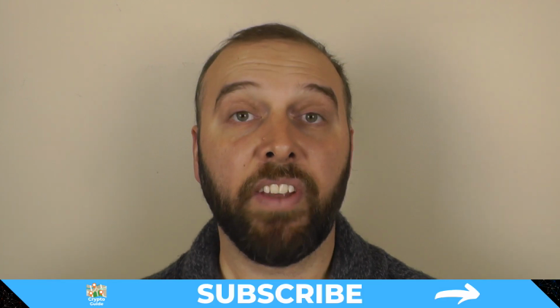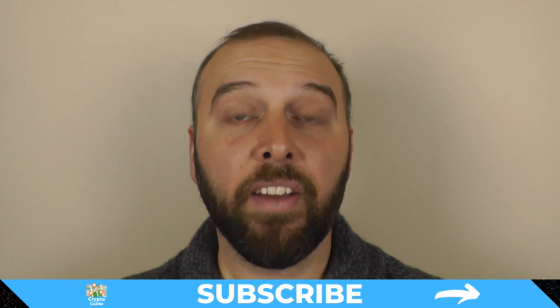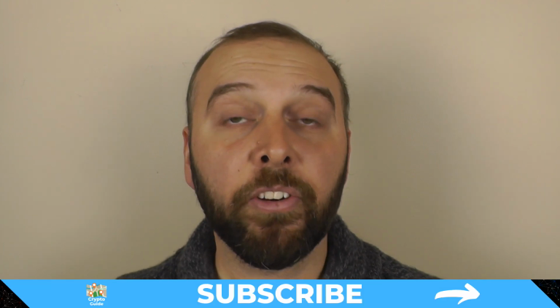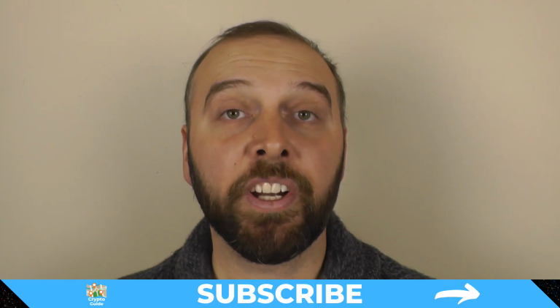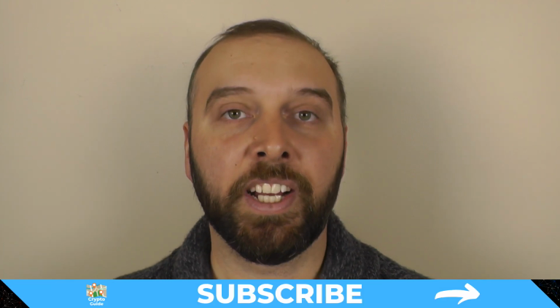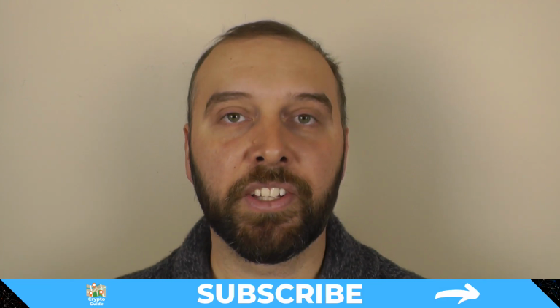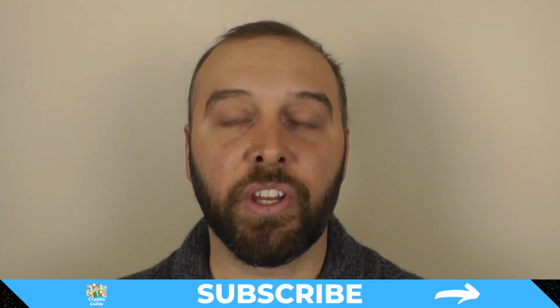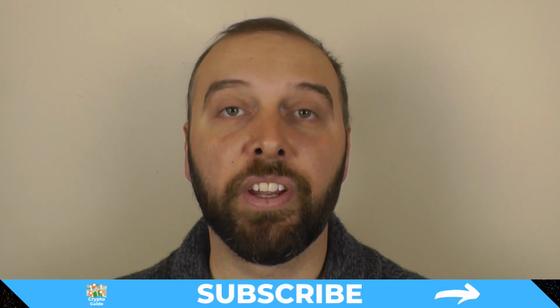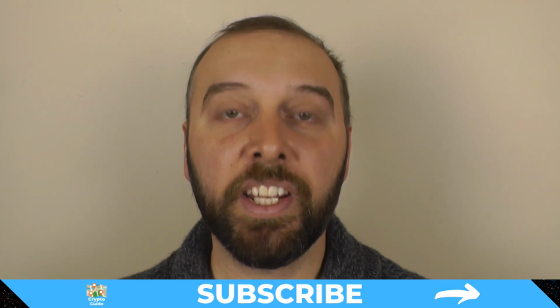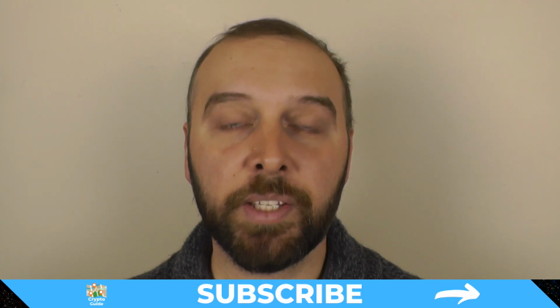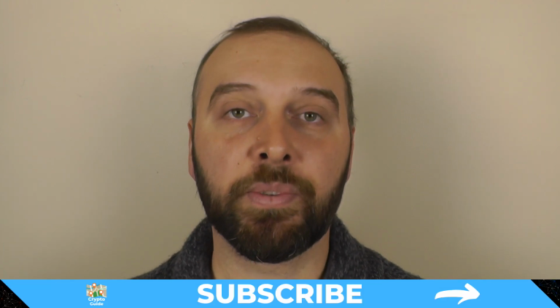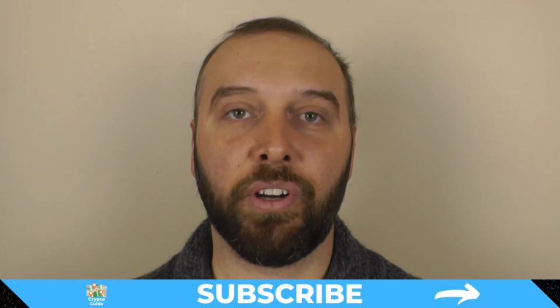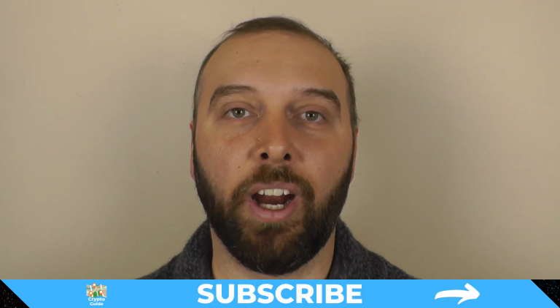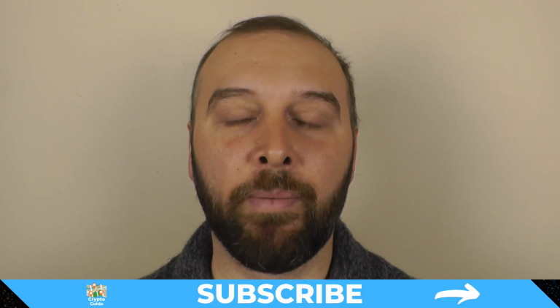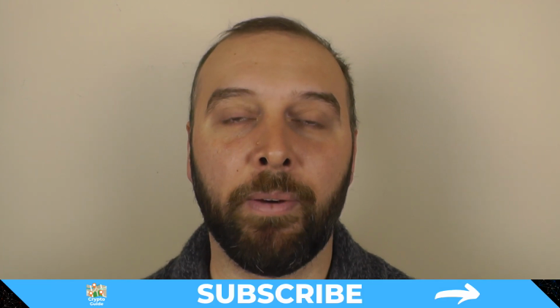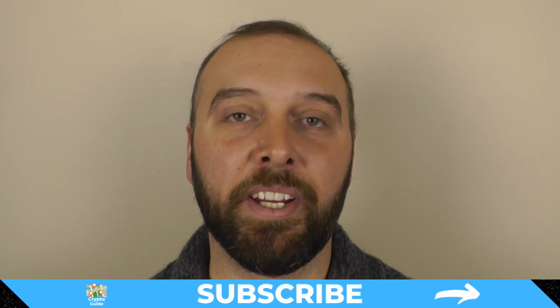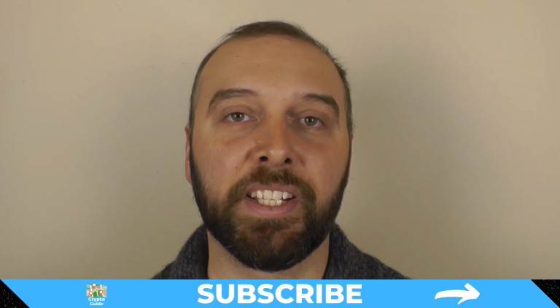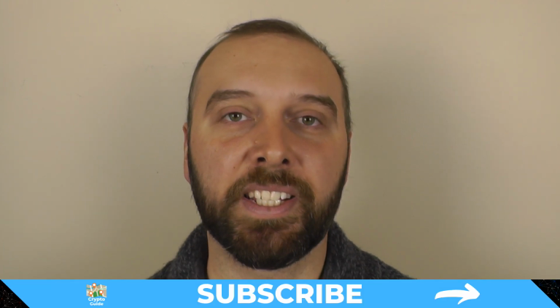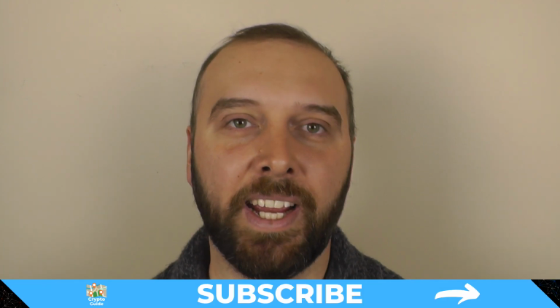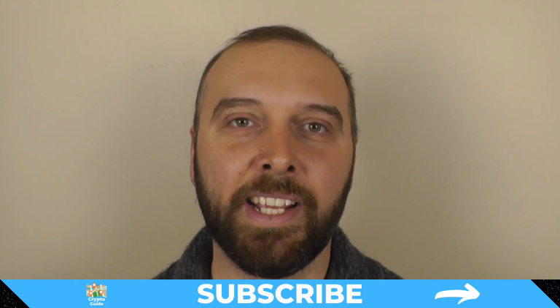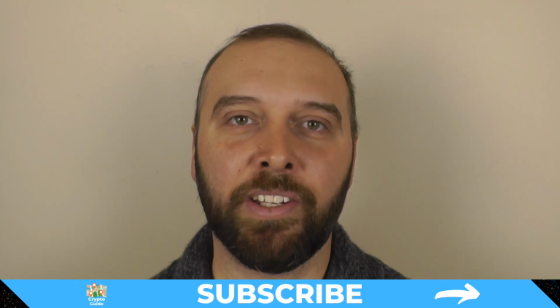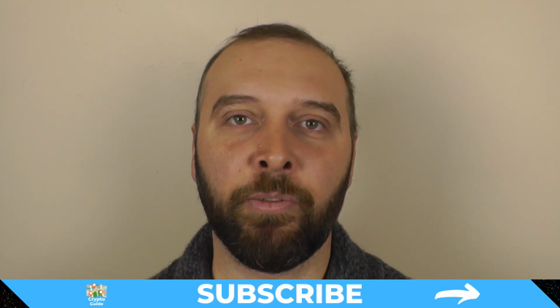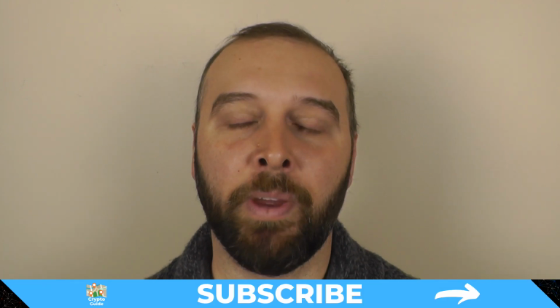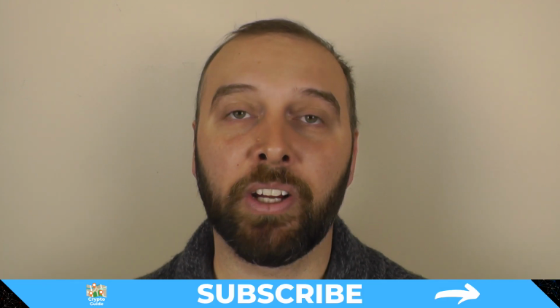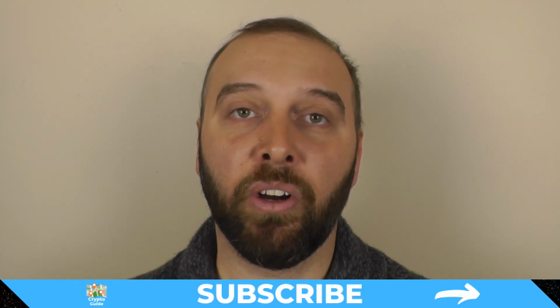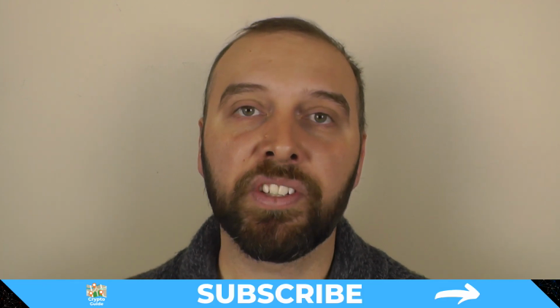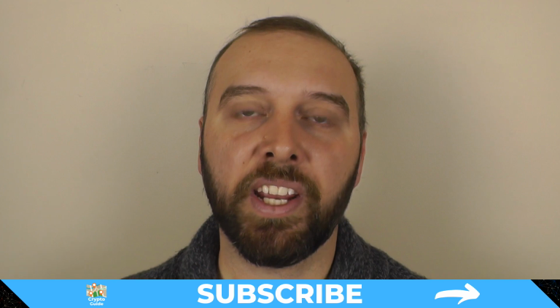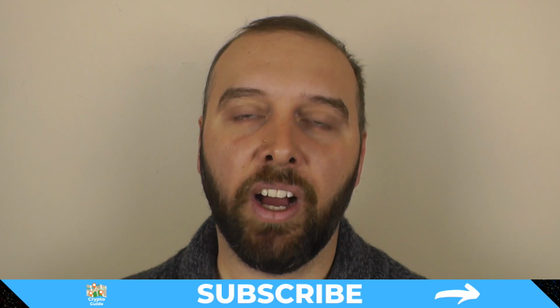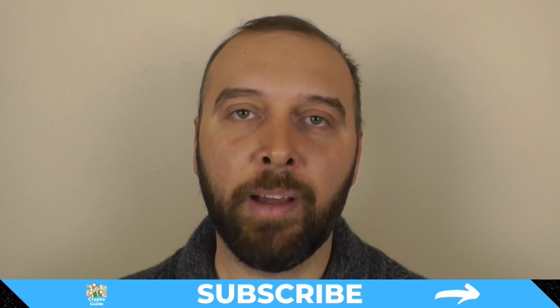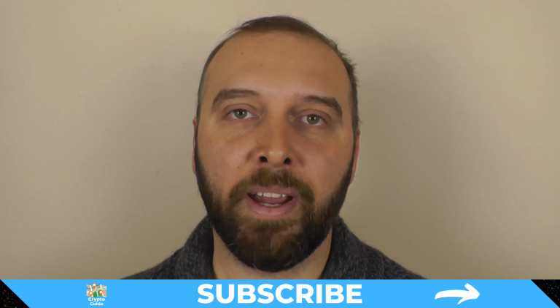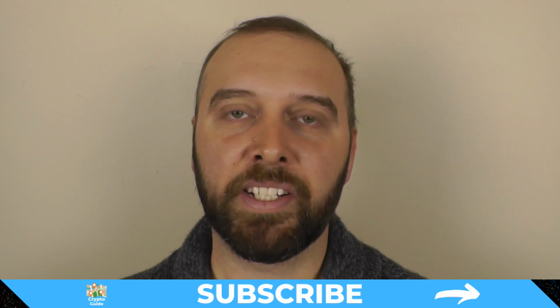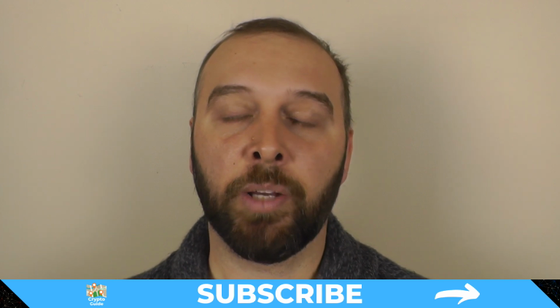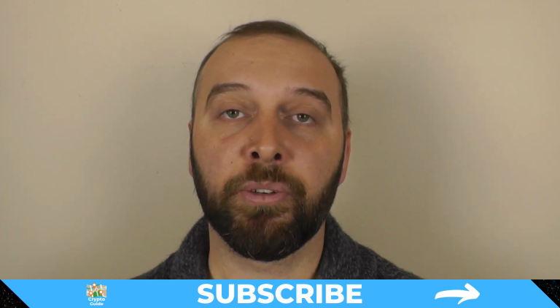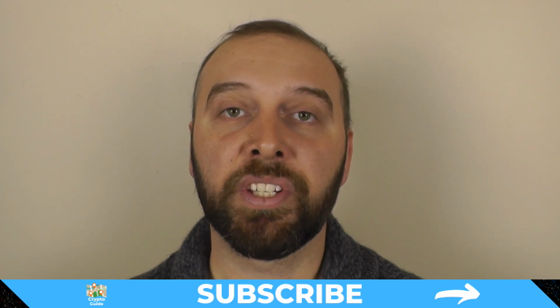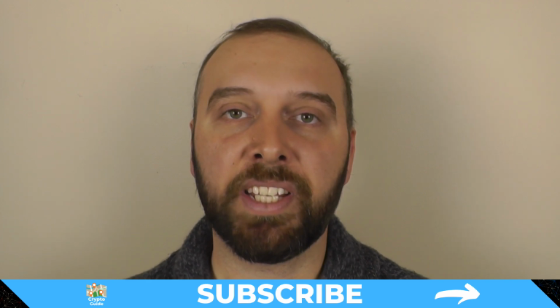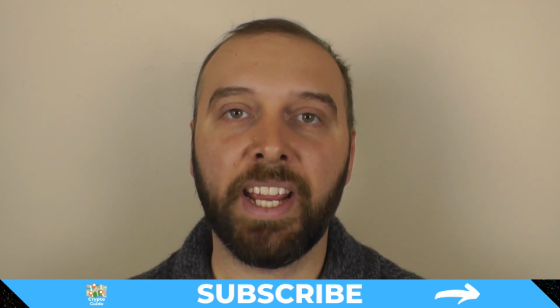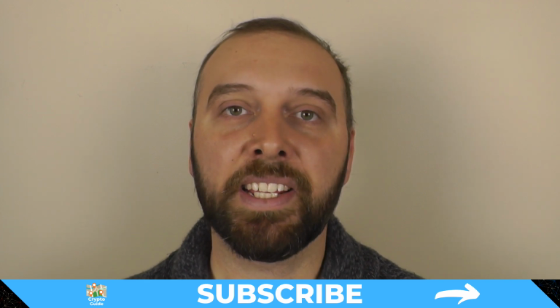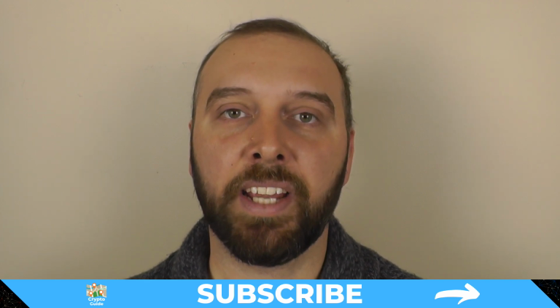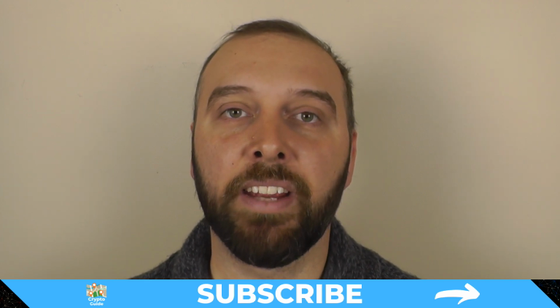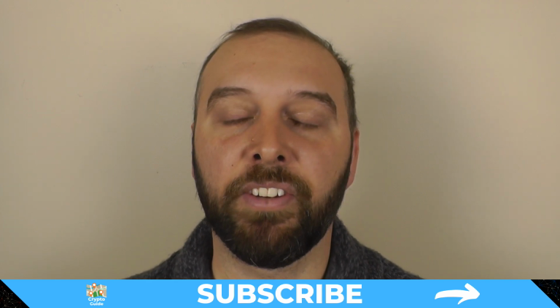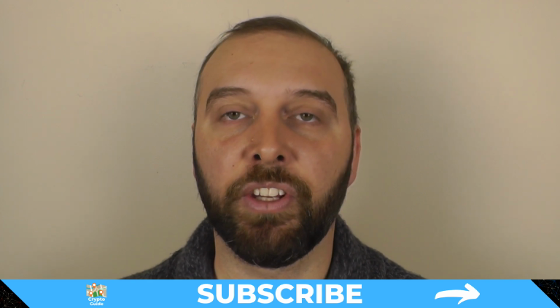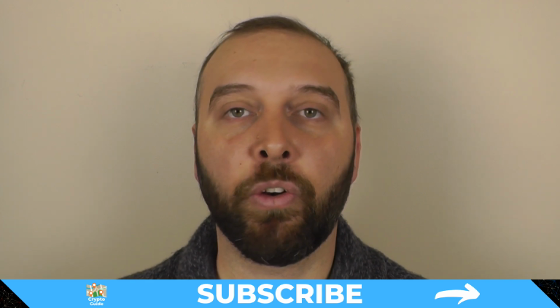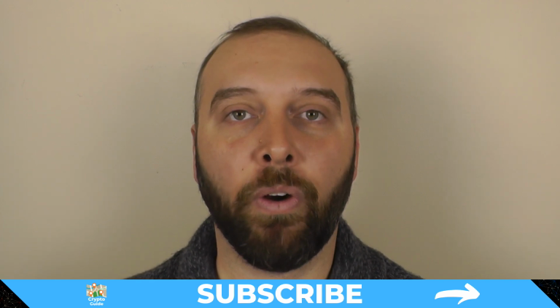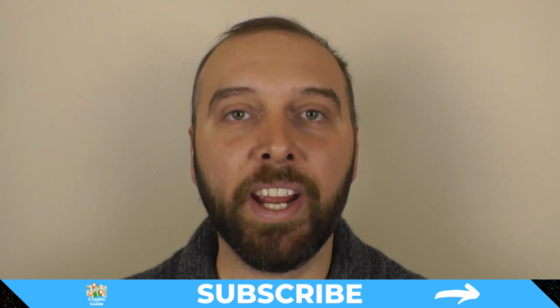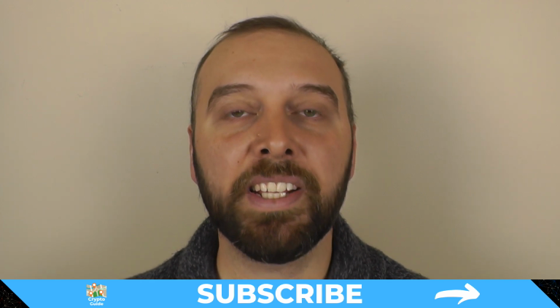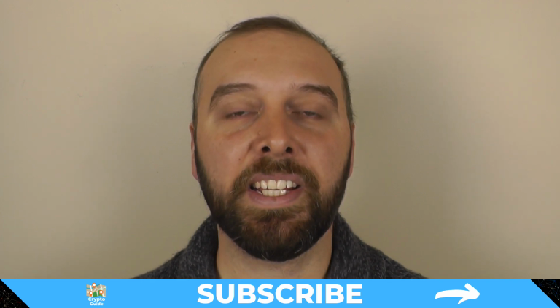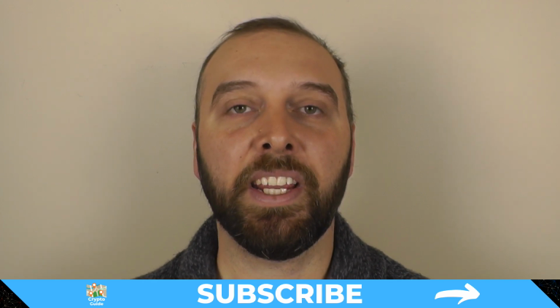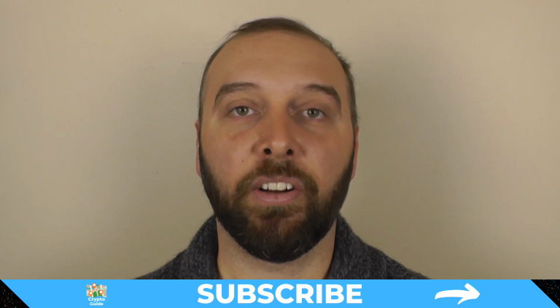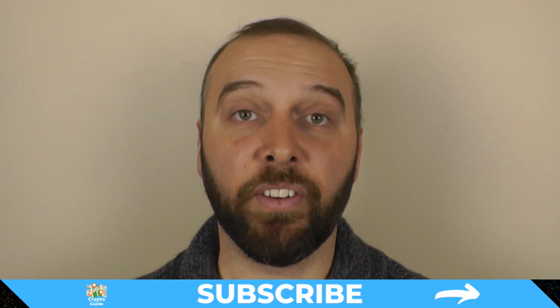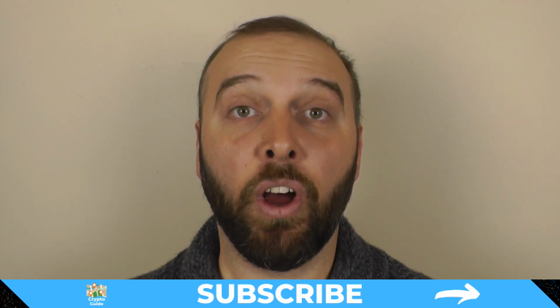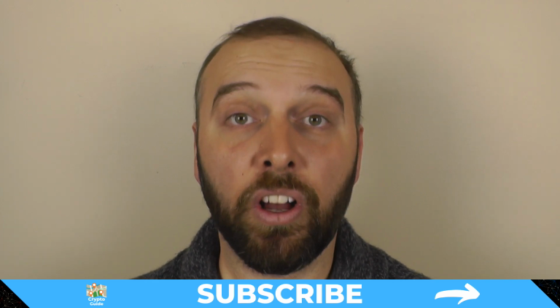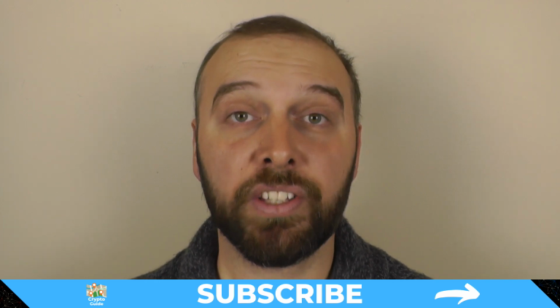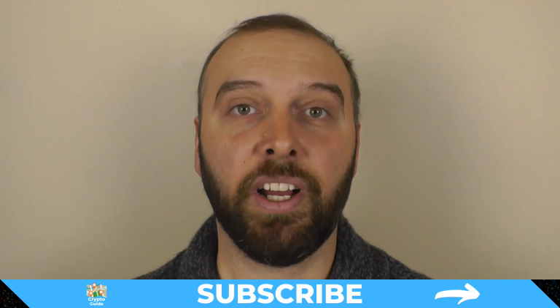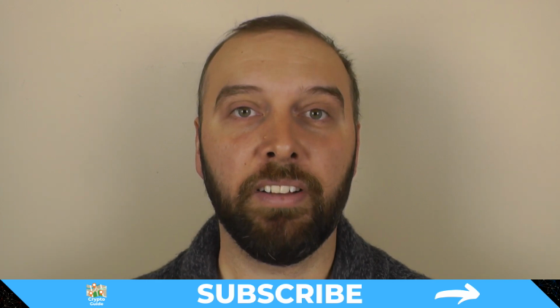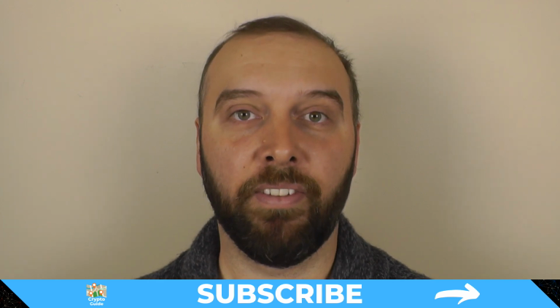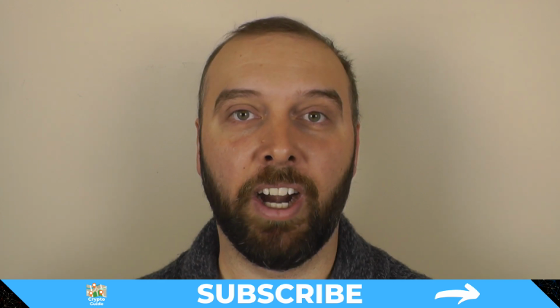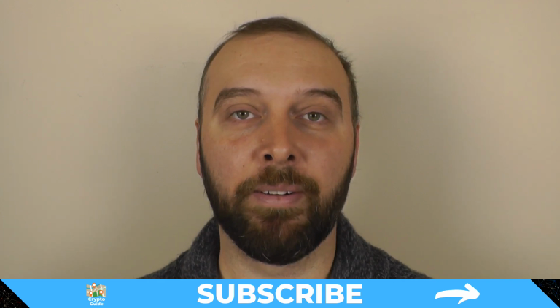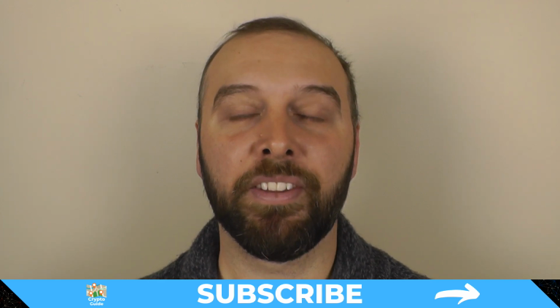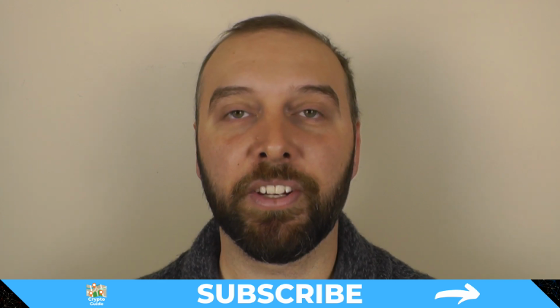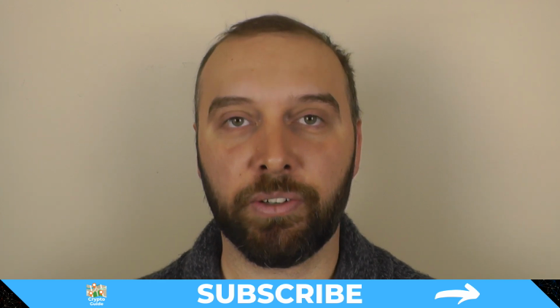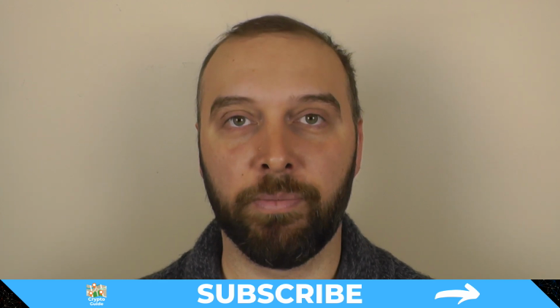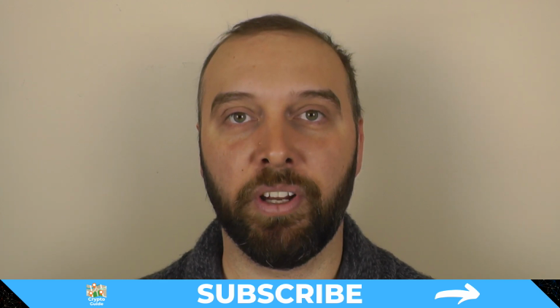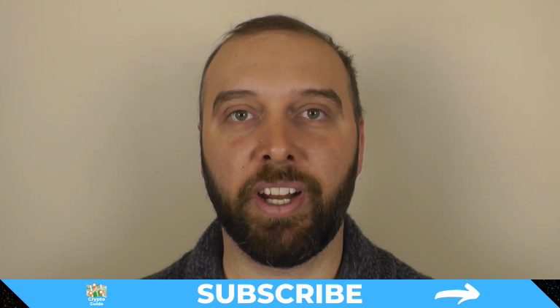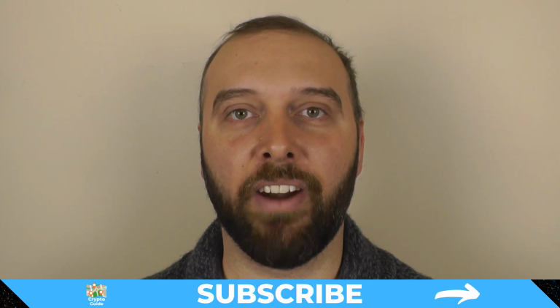If you haven't already done so, hit subscribe so you can stay in the loop about content I make to help you stay safe in a crazy and often hostile environment that is cryptocurrency.